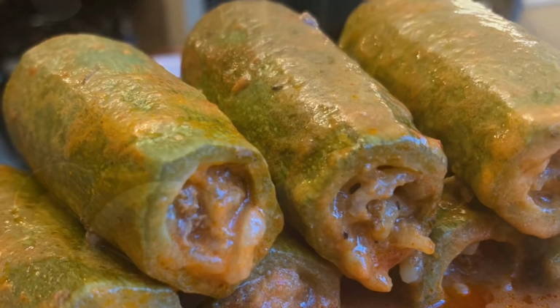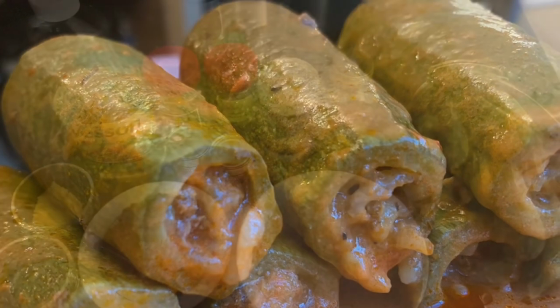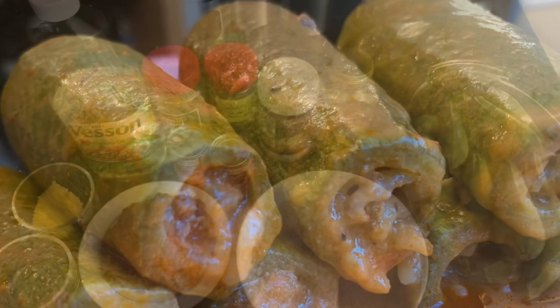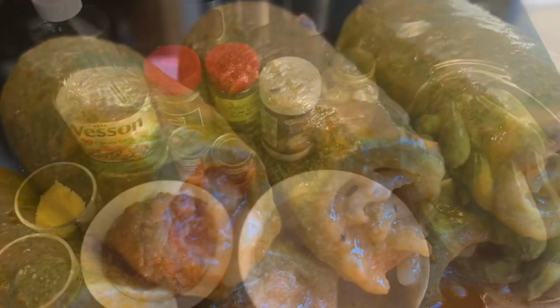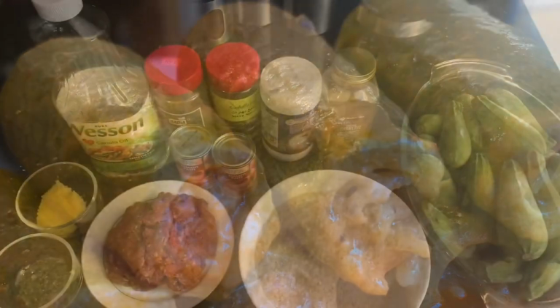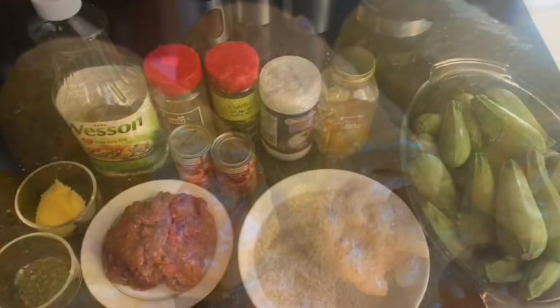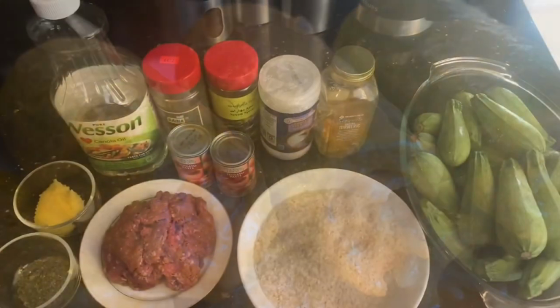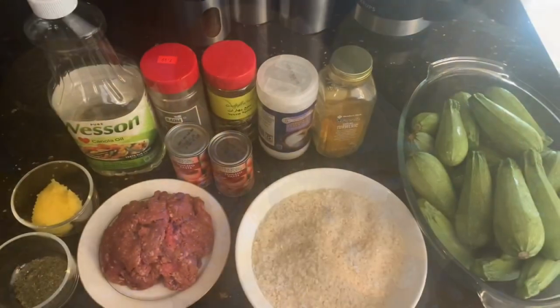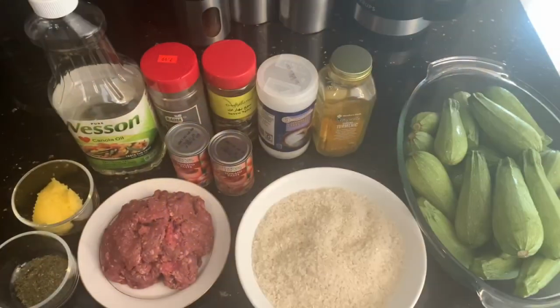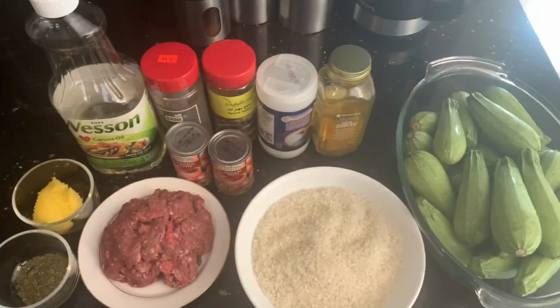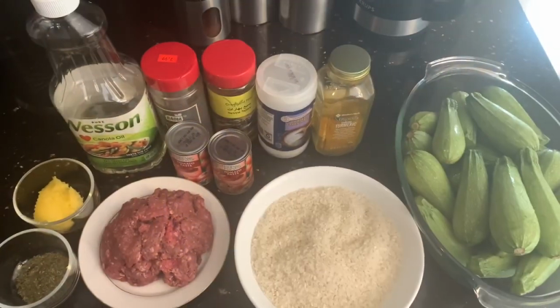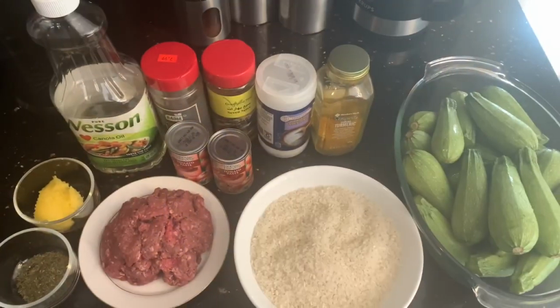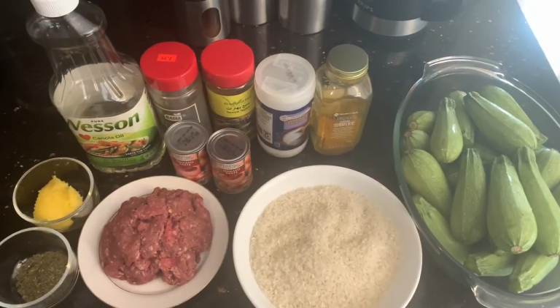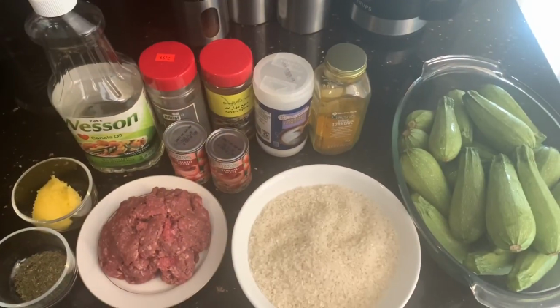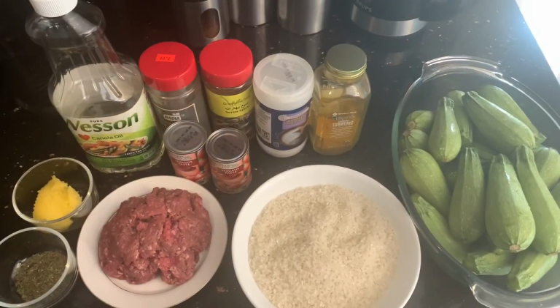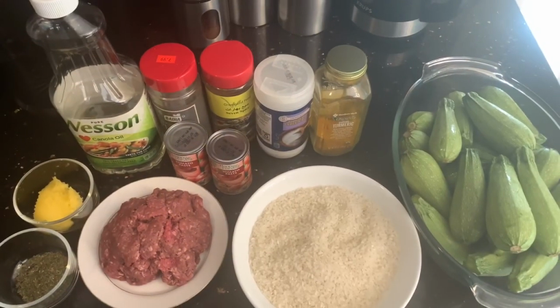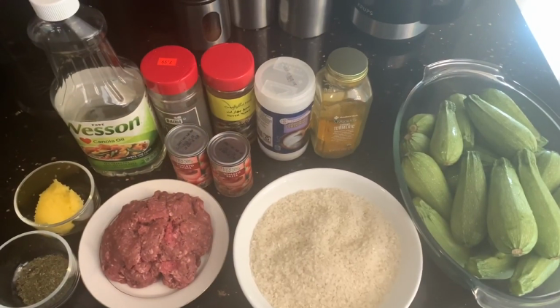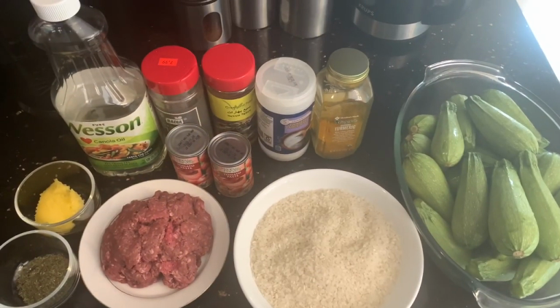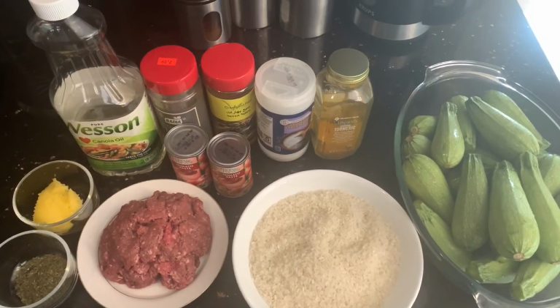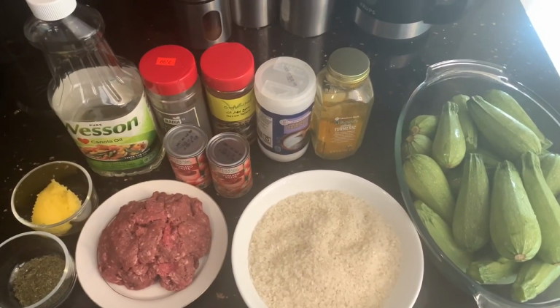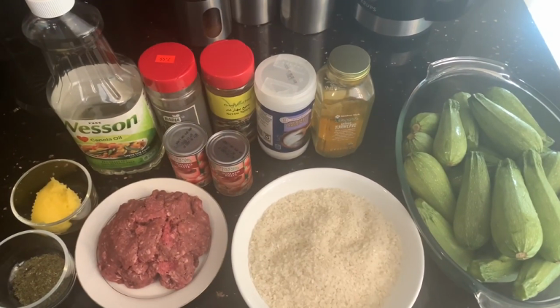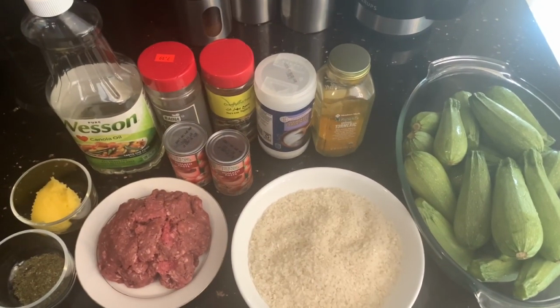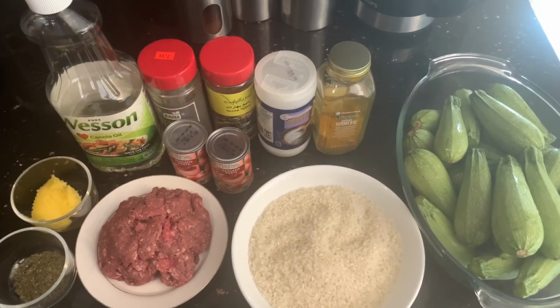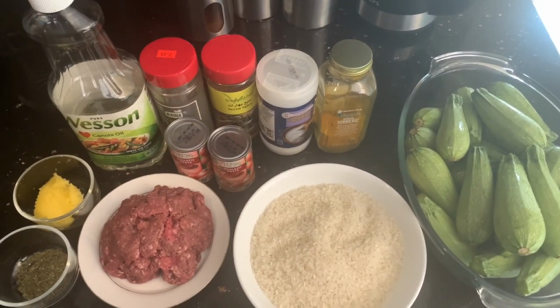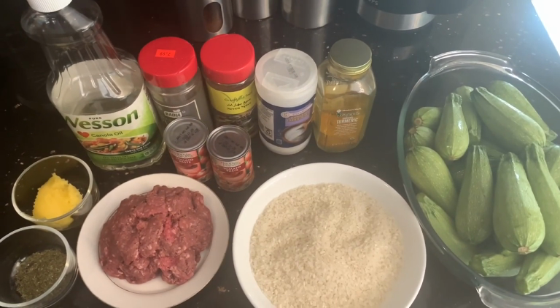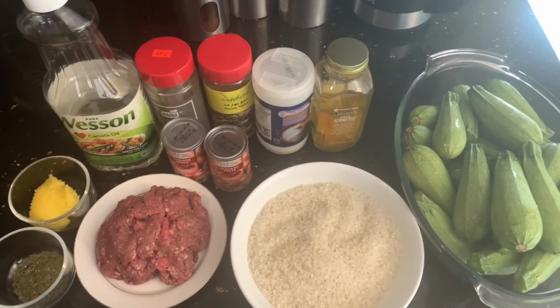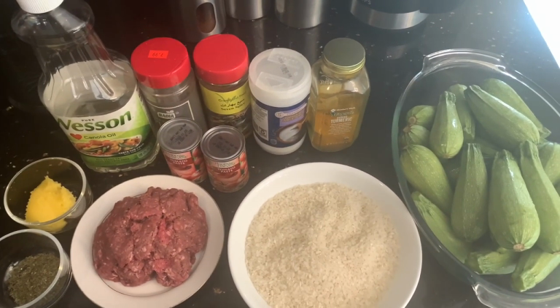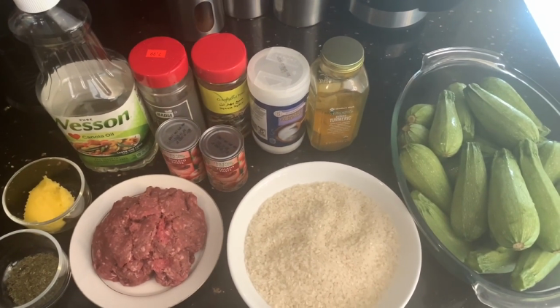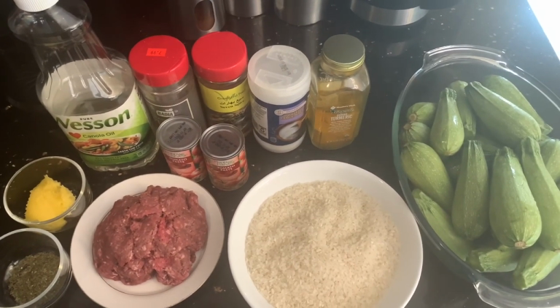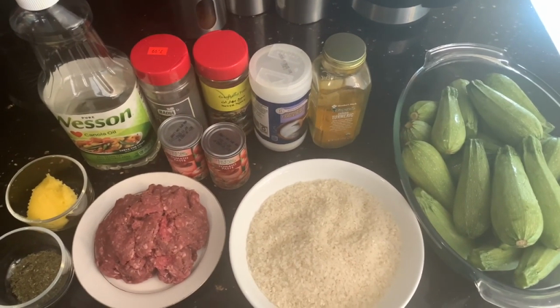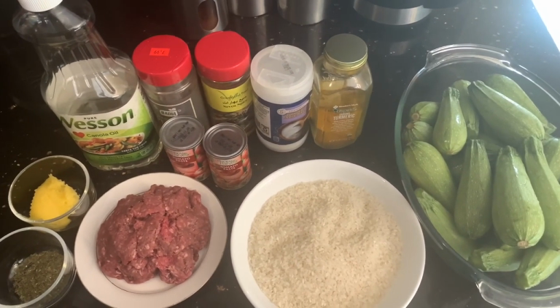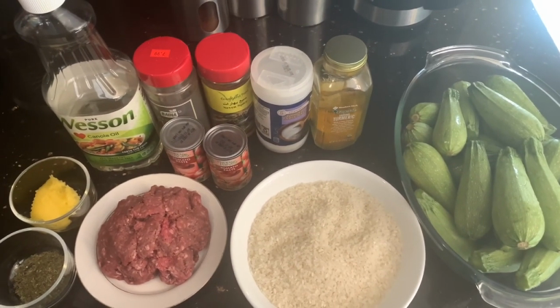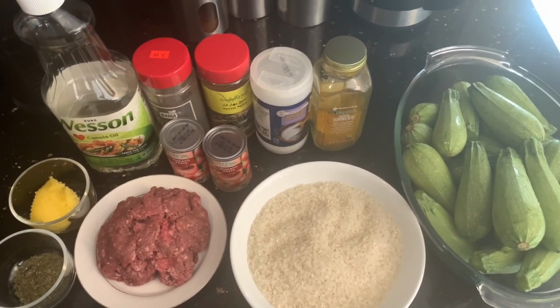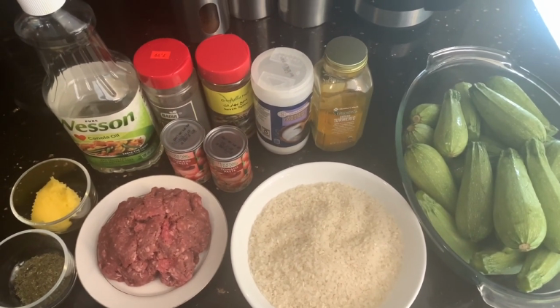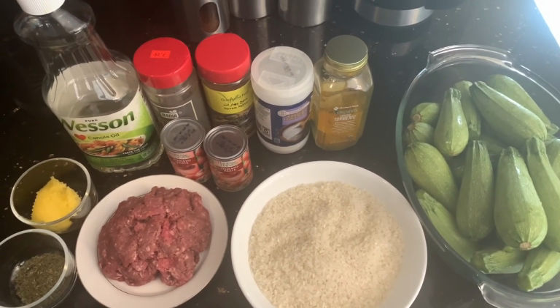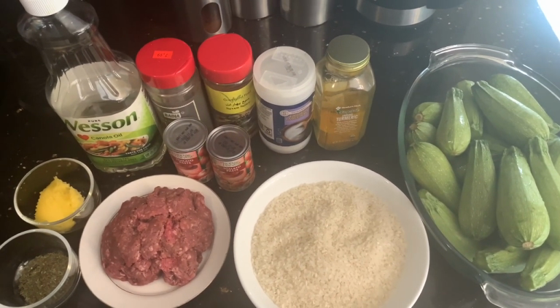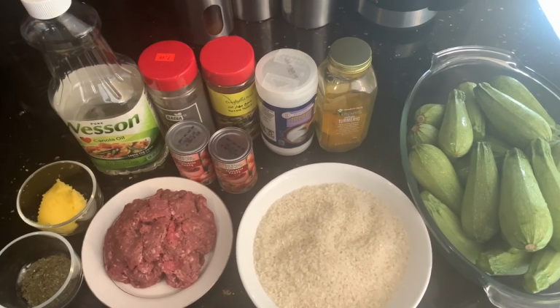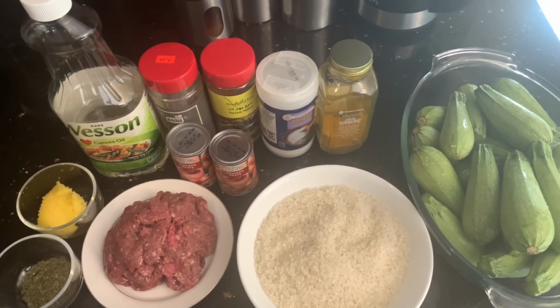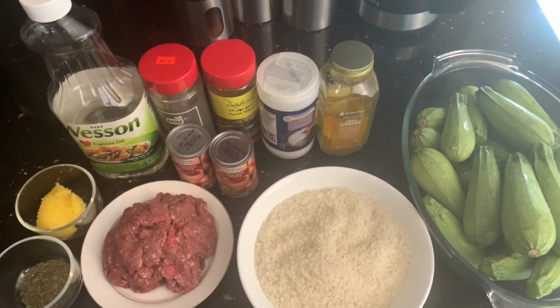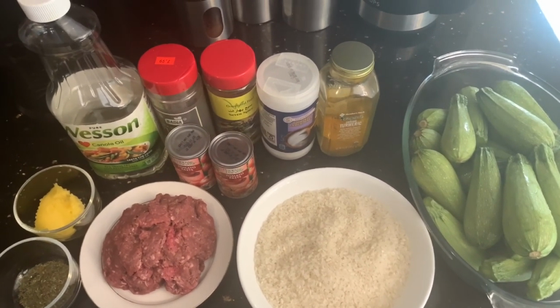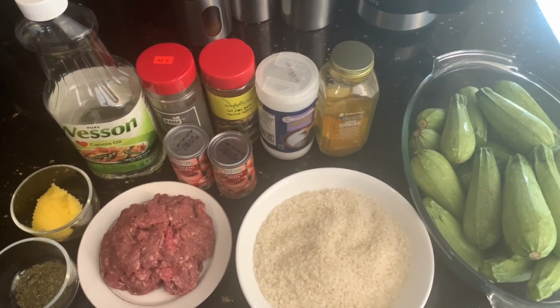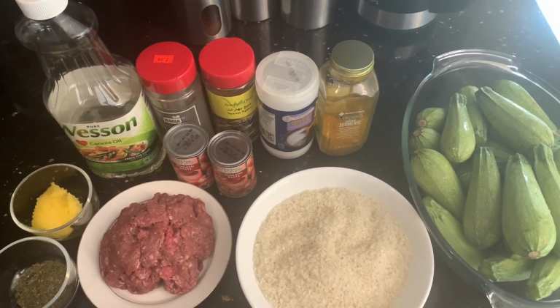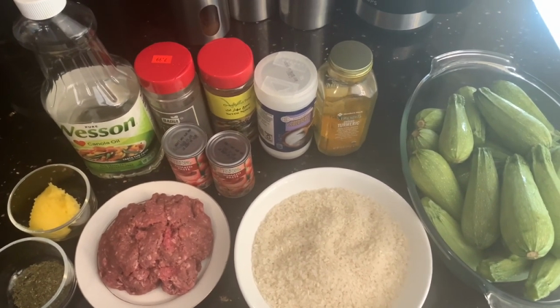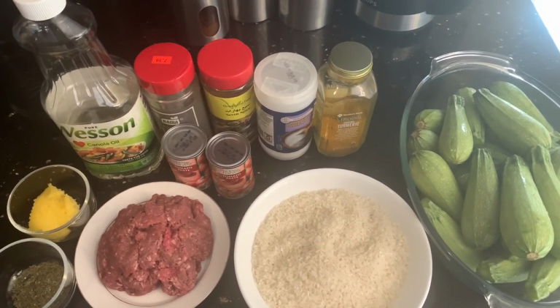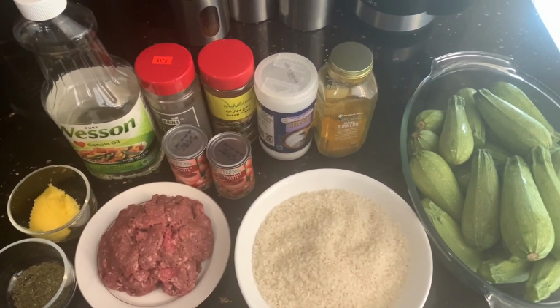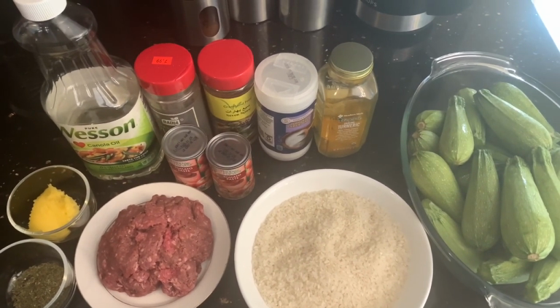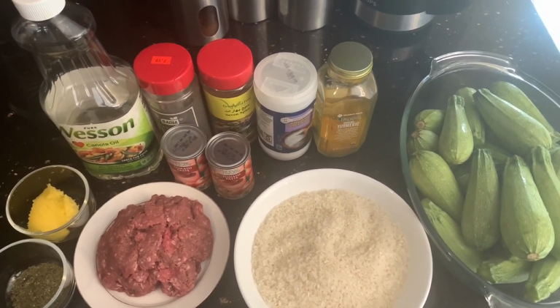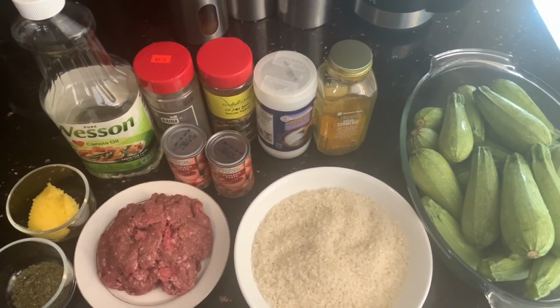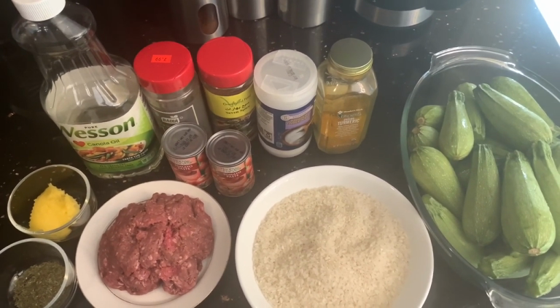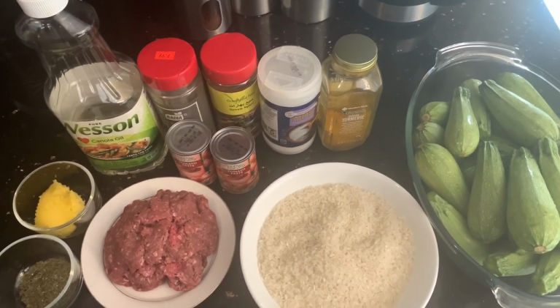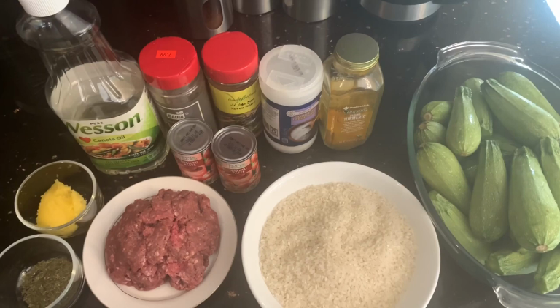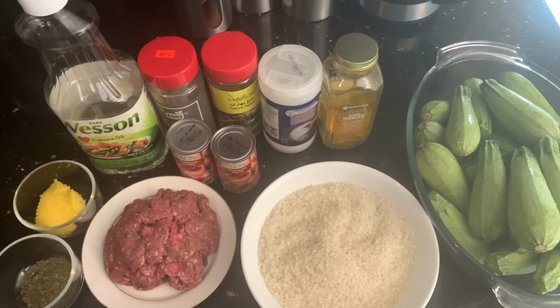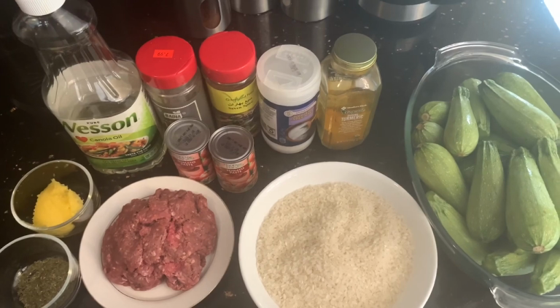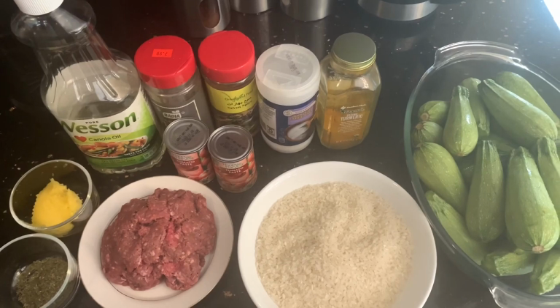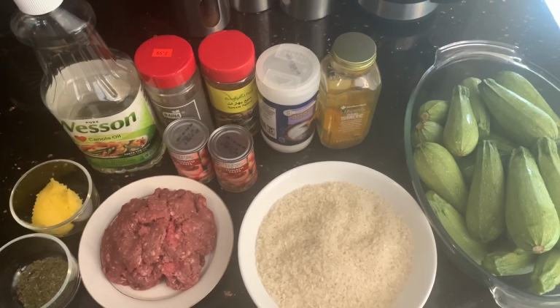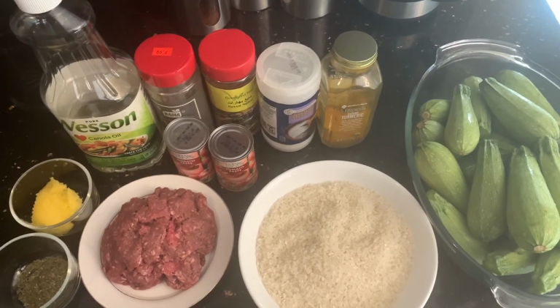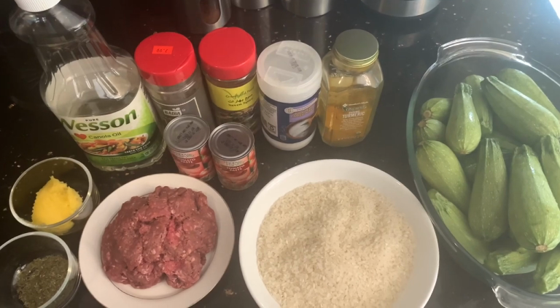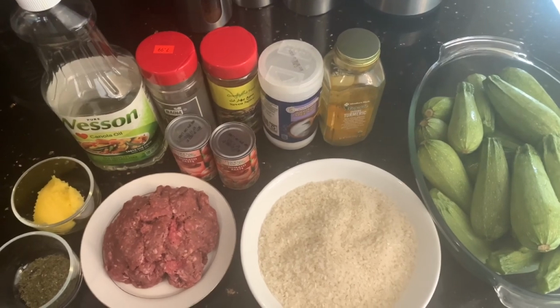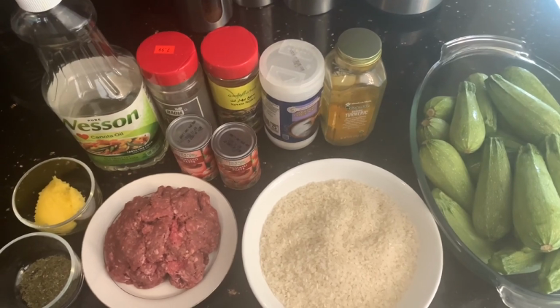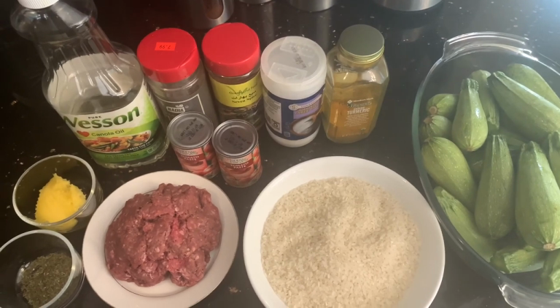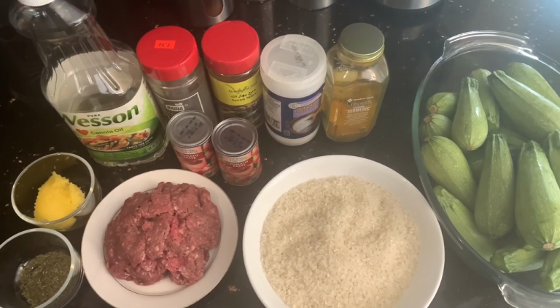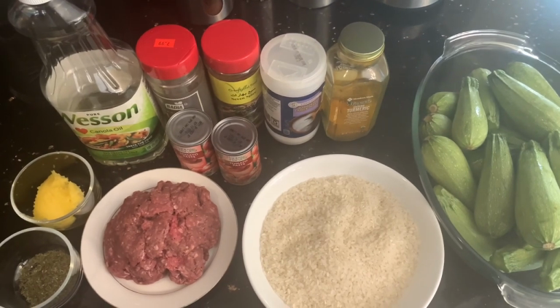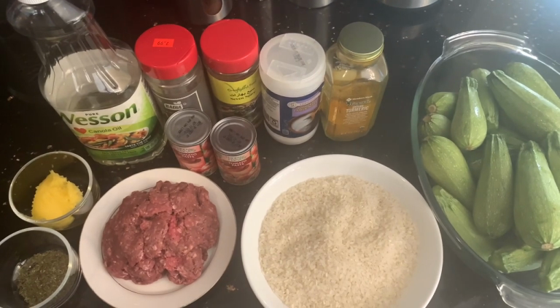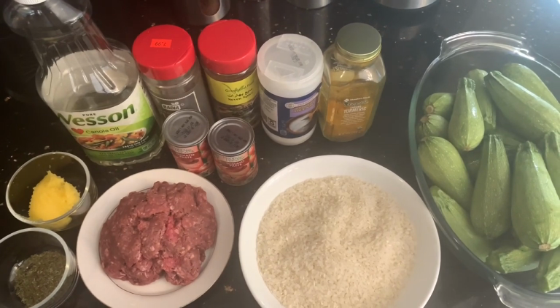Hello everyone, welcome back to Mama in the Kitchen. Today I'm going to be showing you how to make stuffed zucchini, also known as kusamahshi.